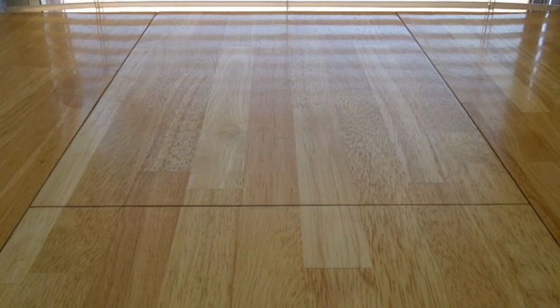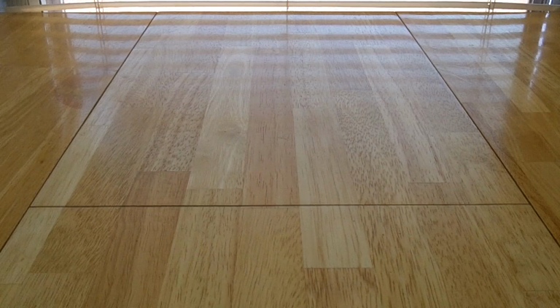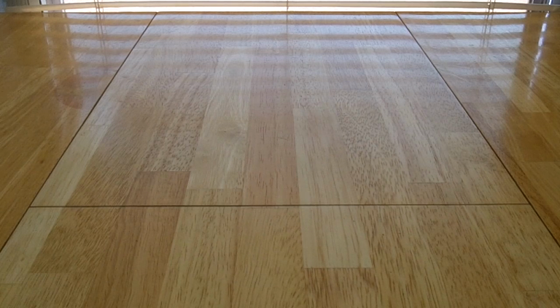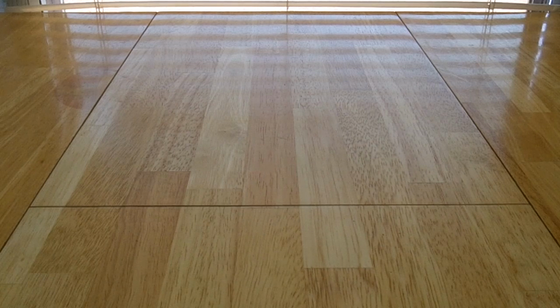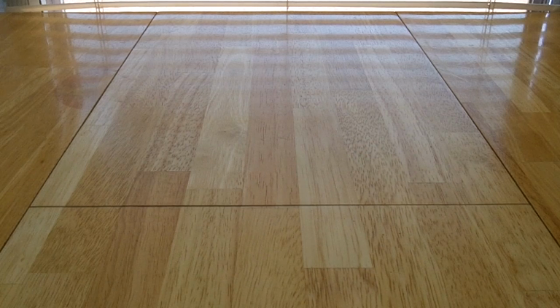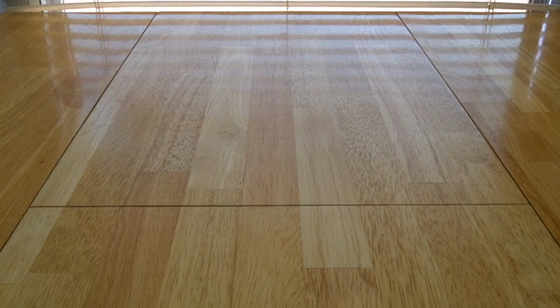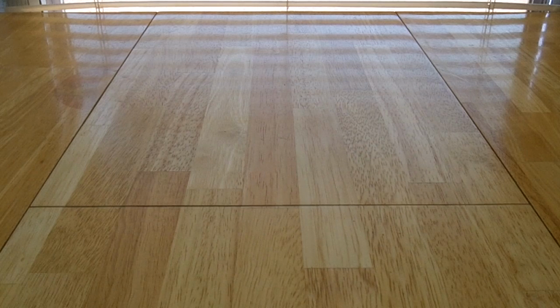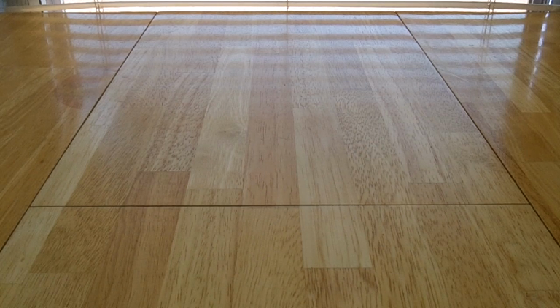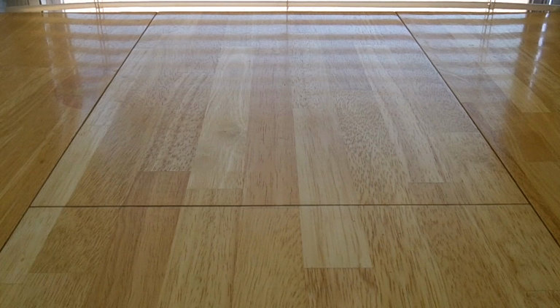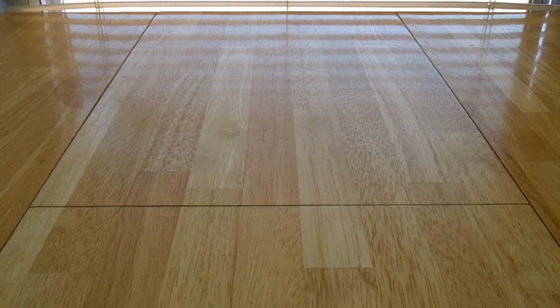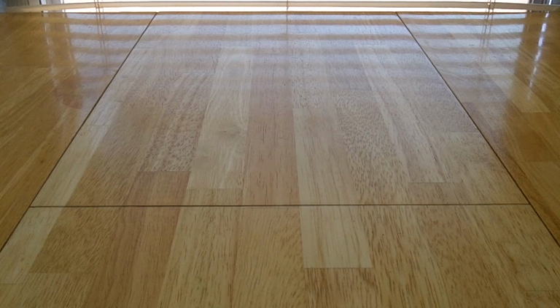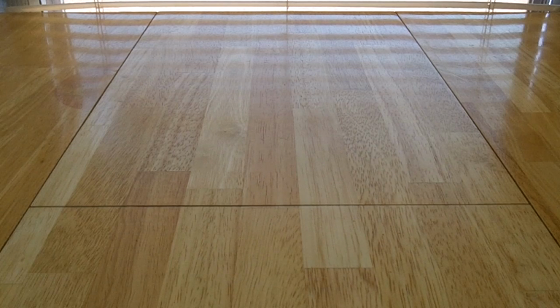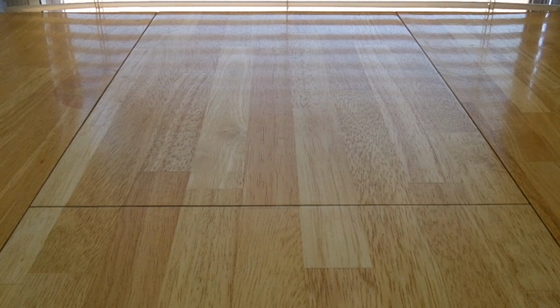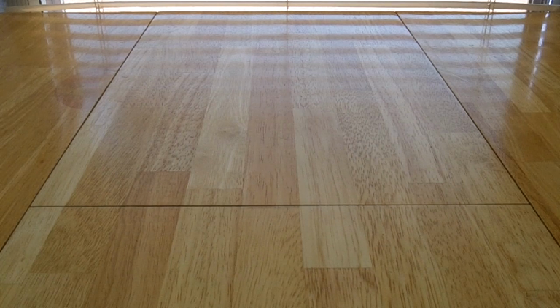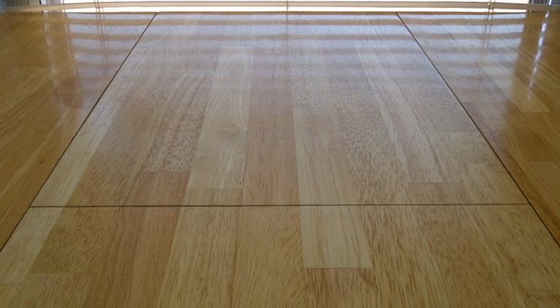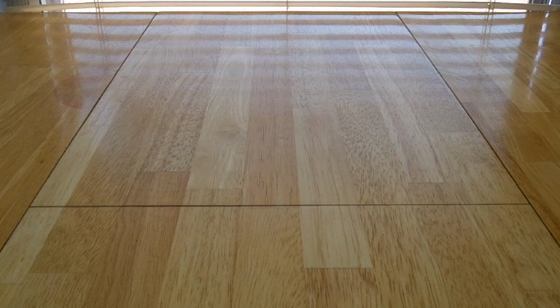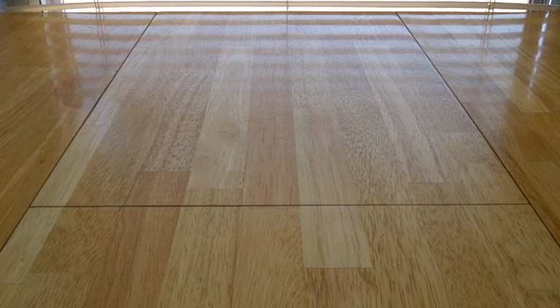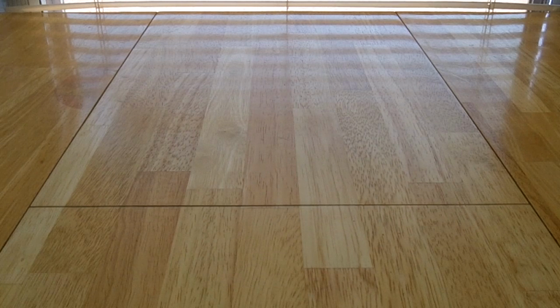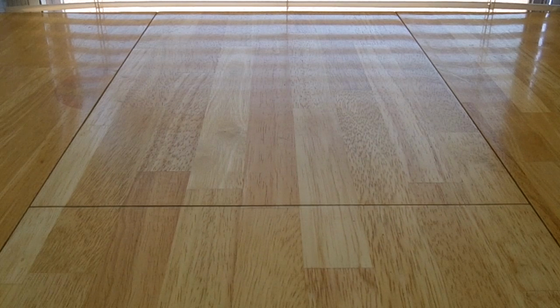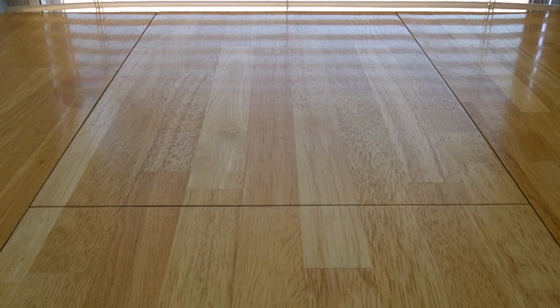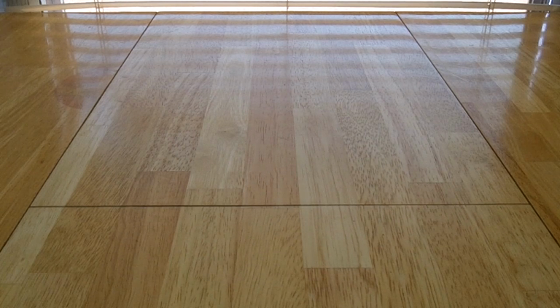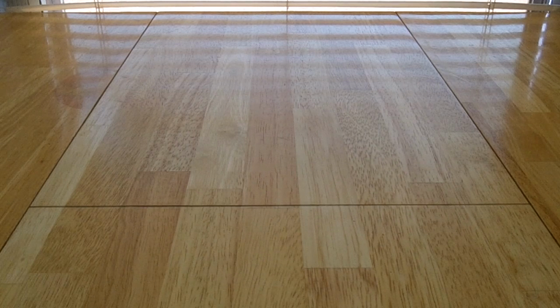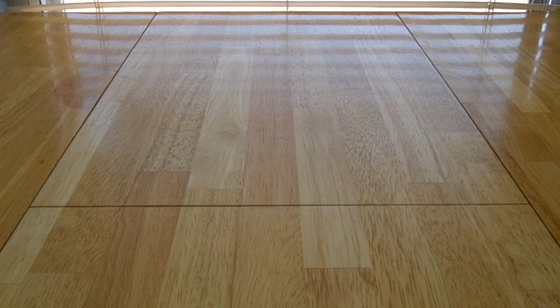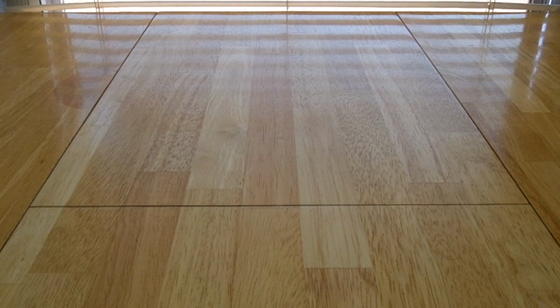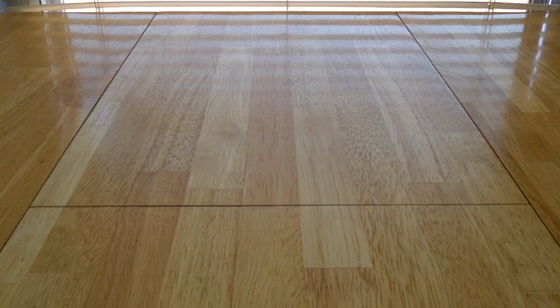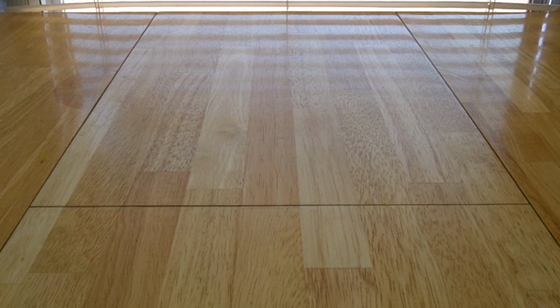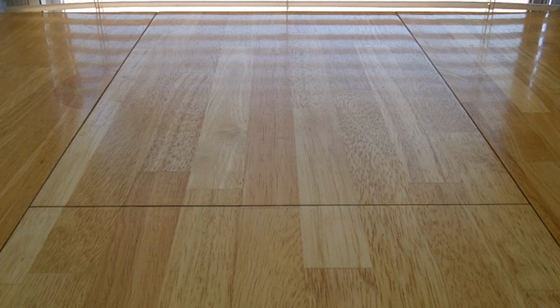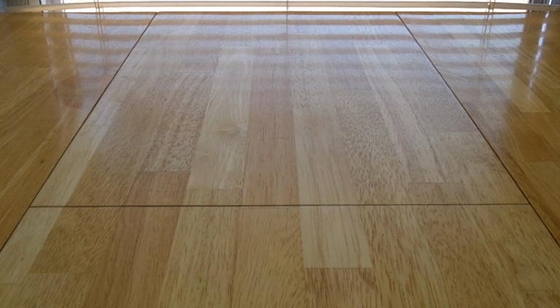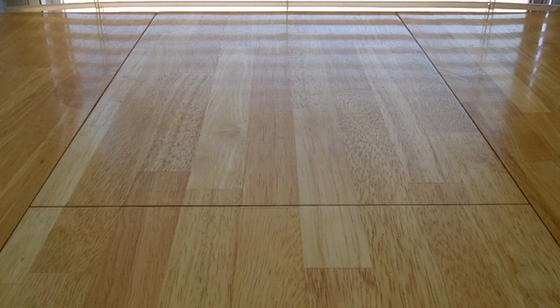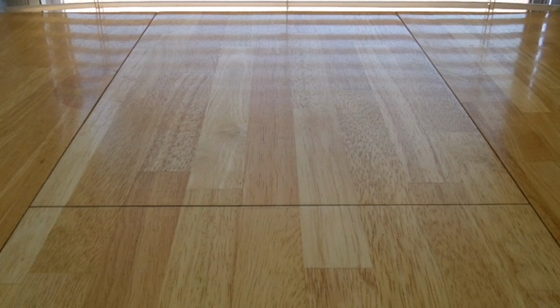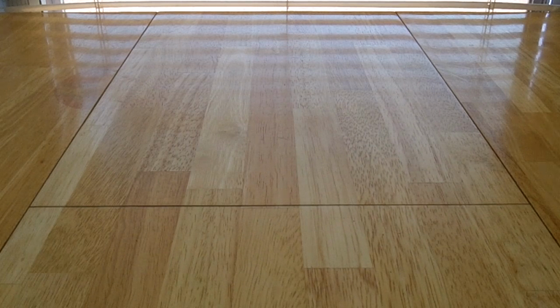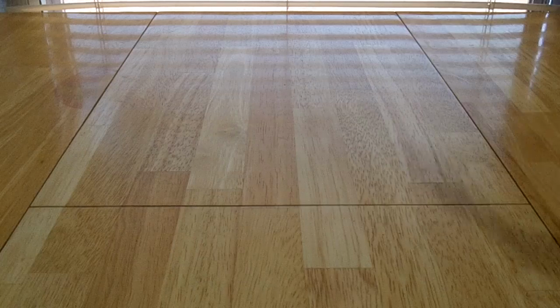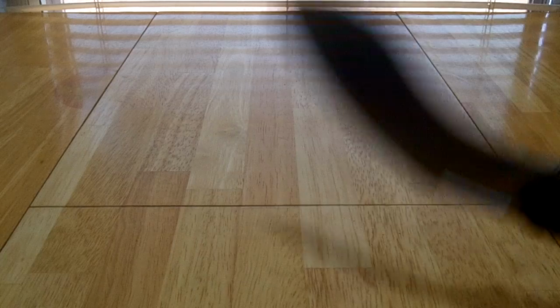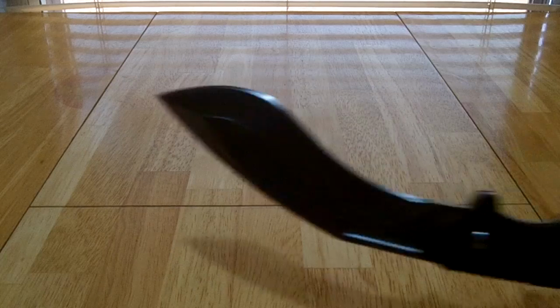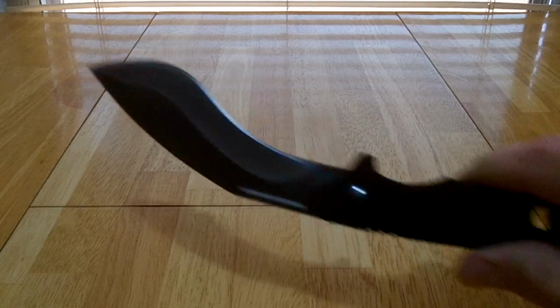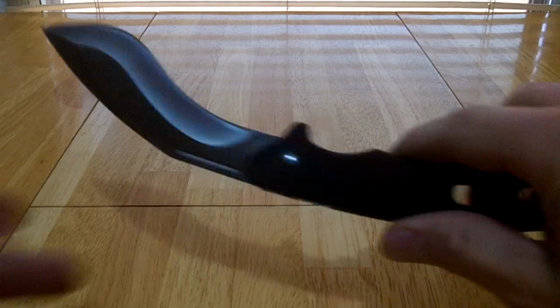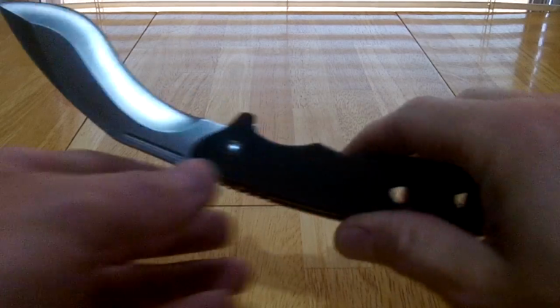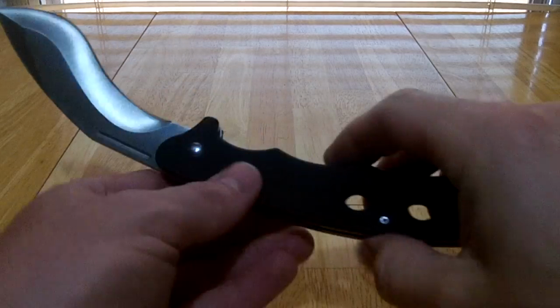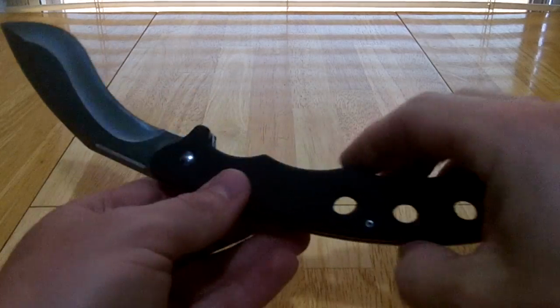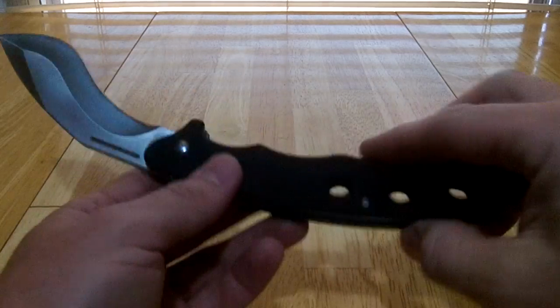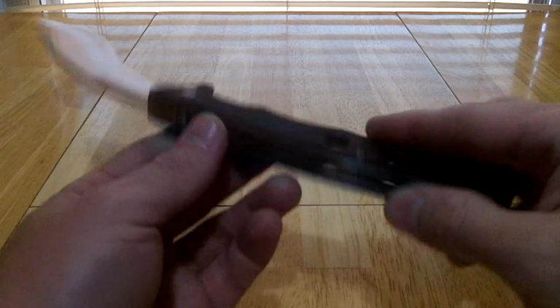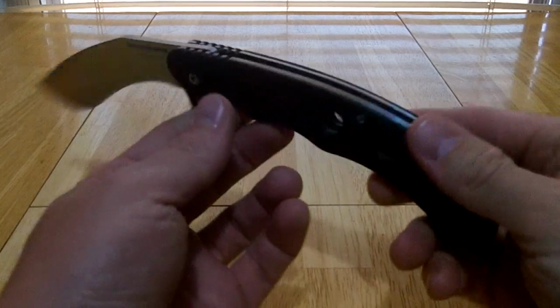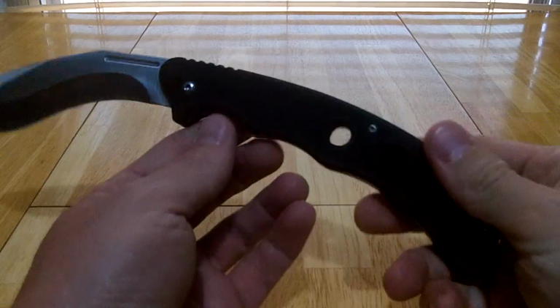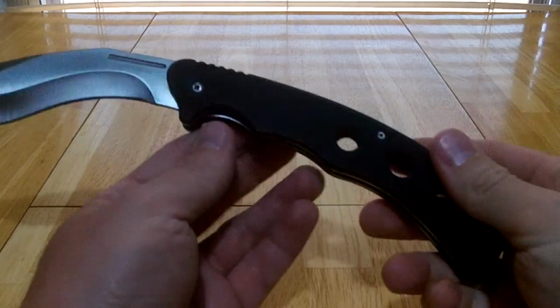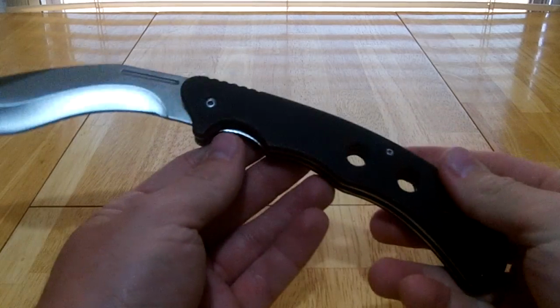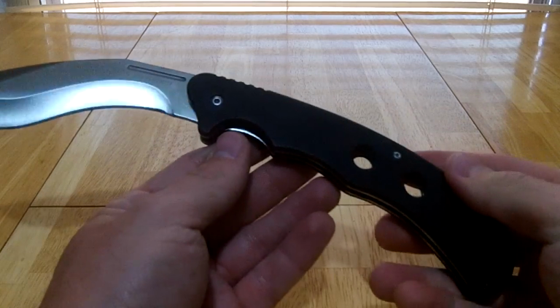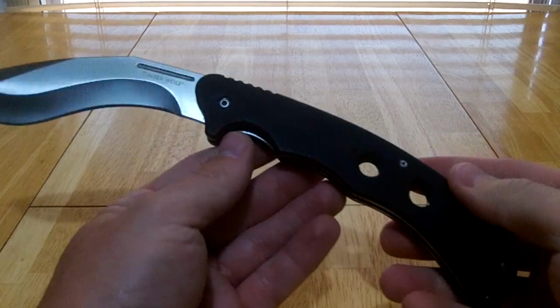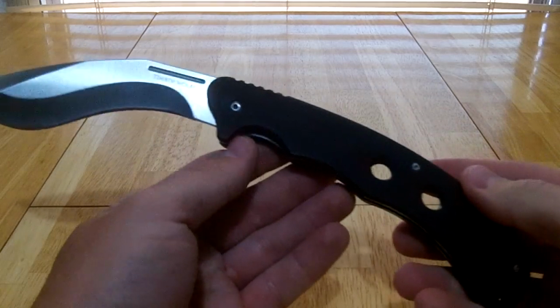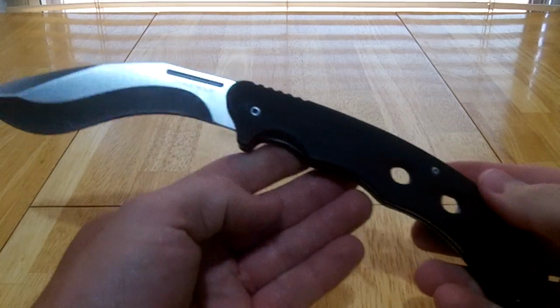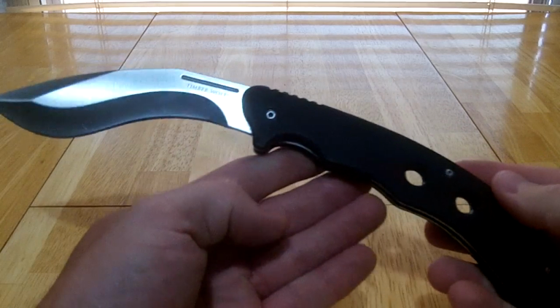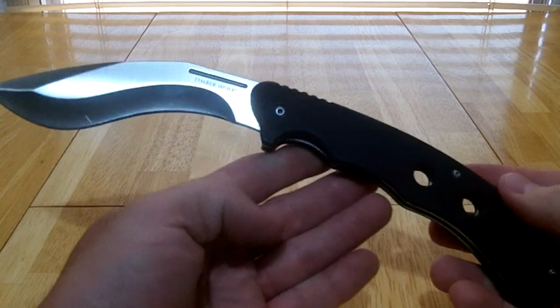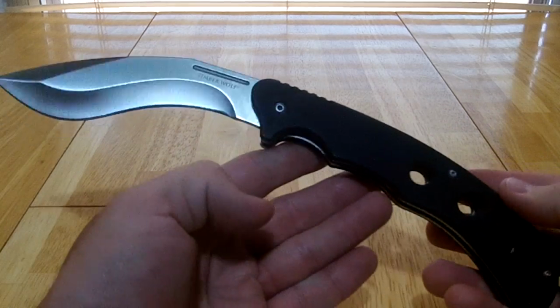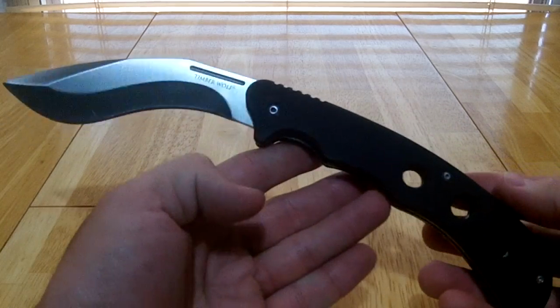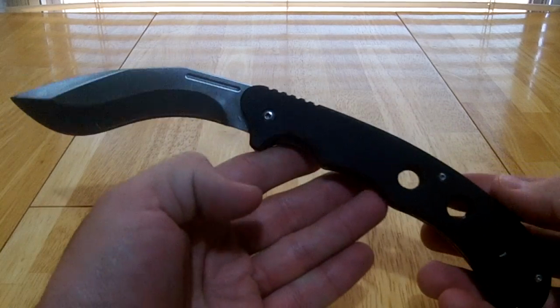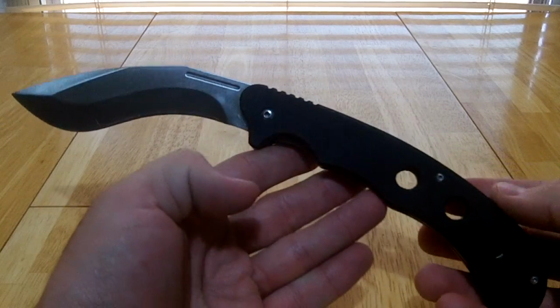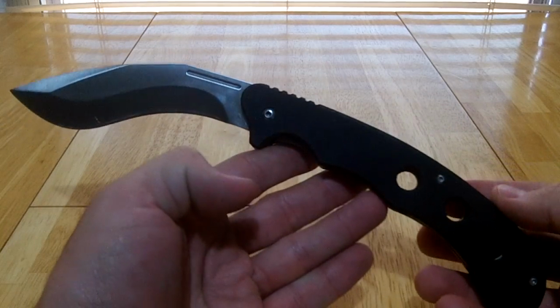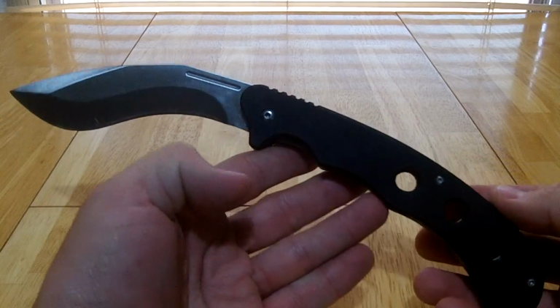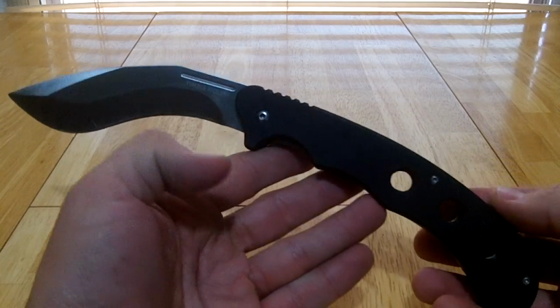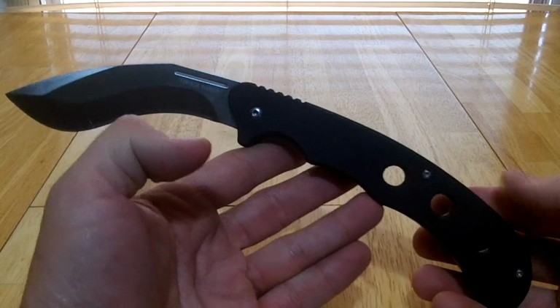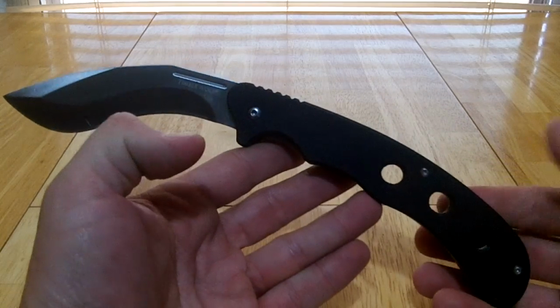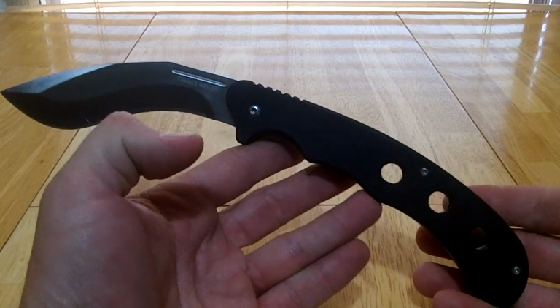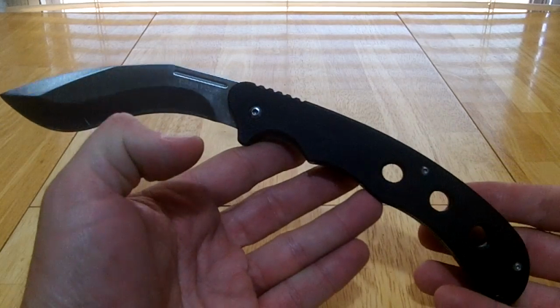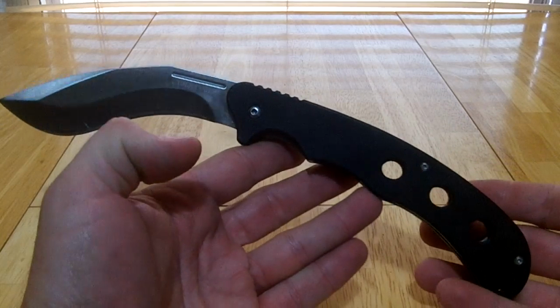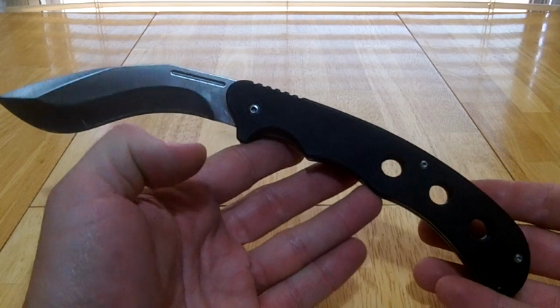Another knife review, preview, whatever you call it. The Timber Rattler Folding Kukri.